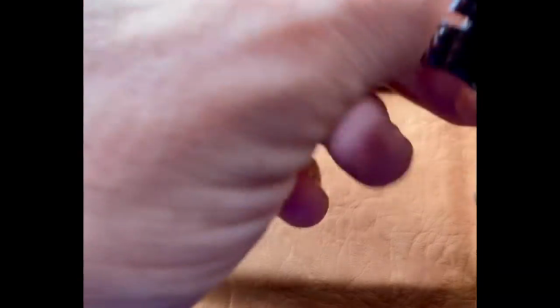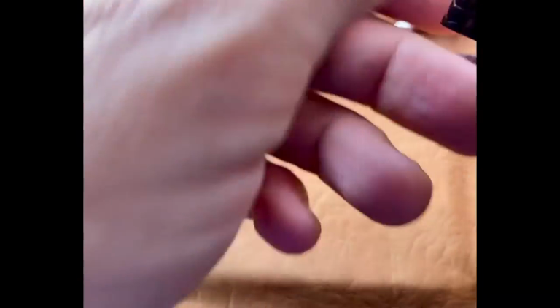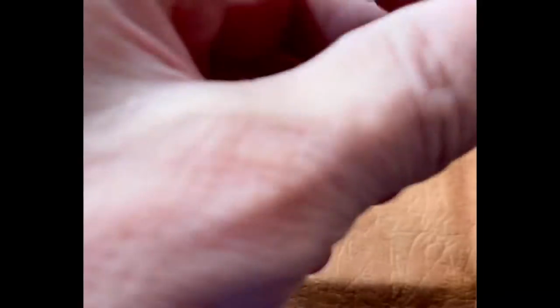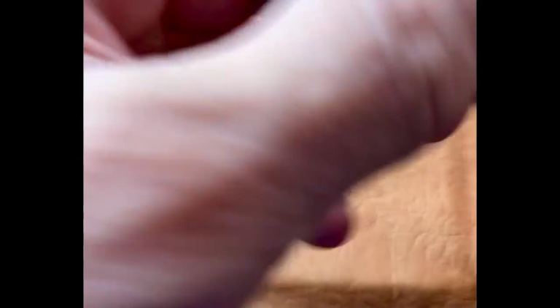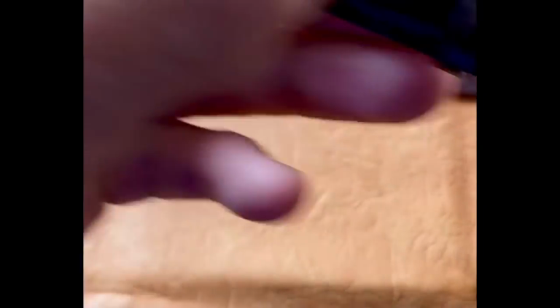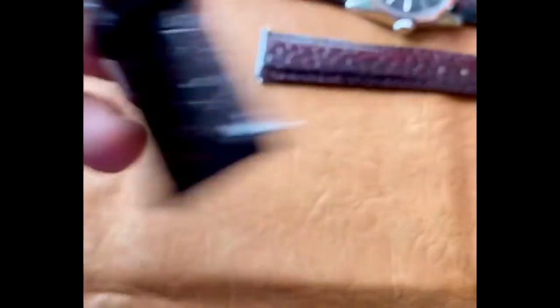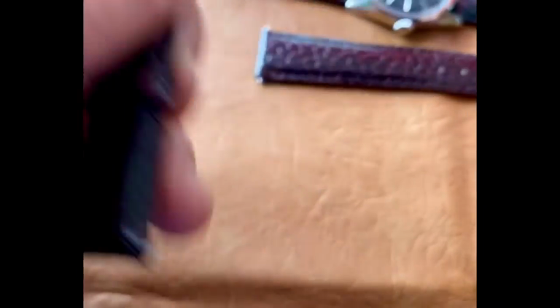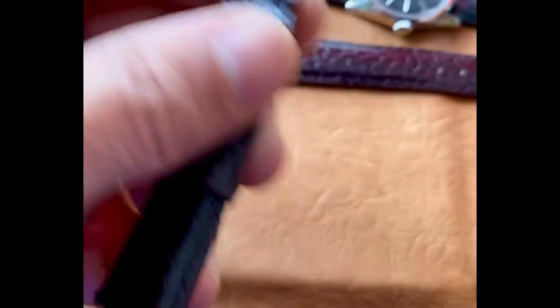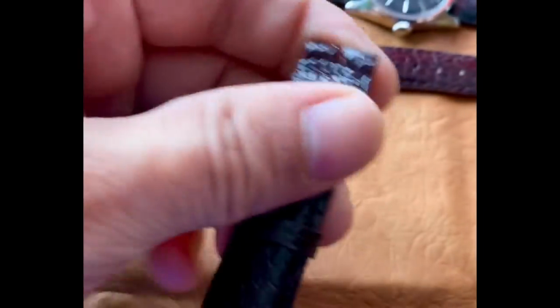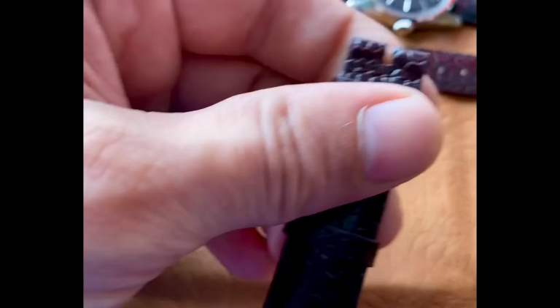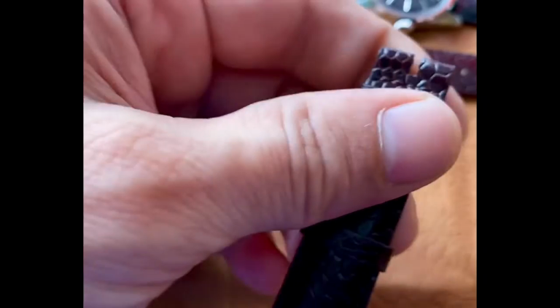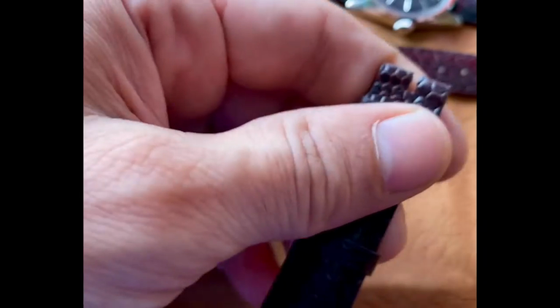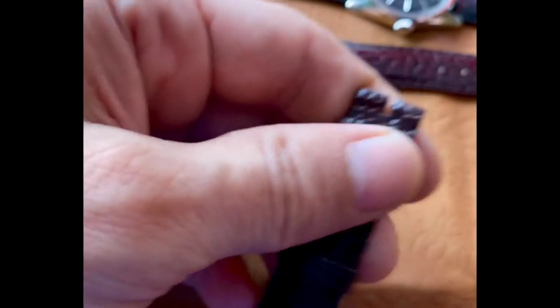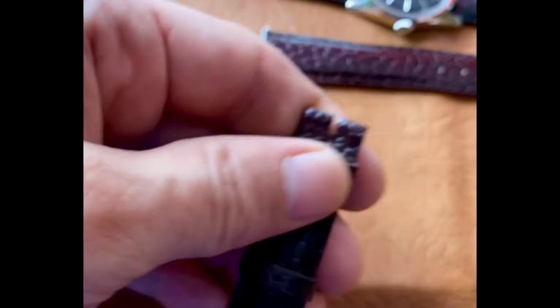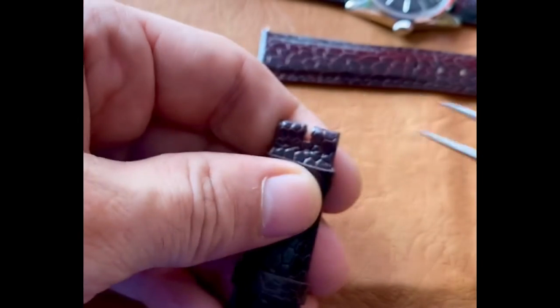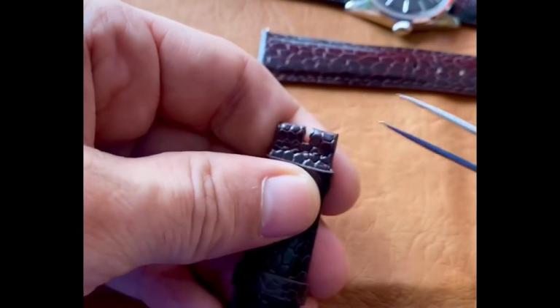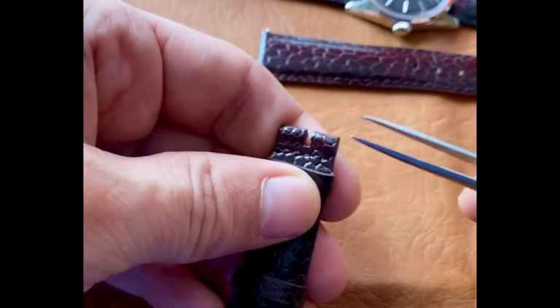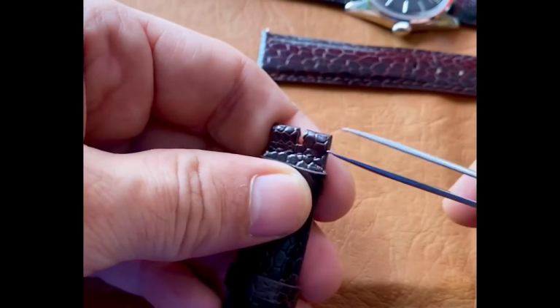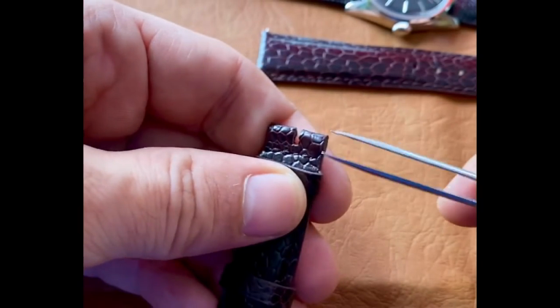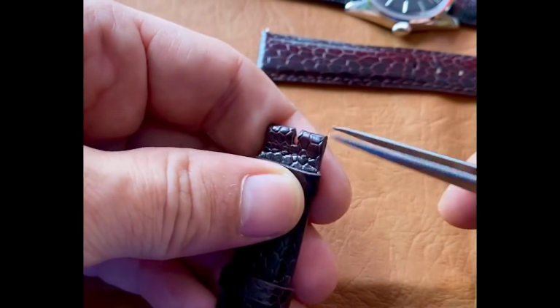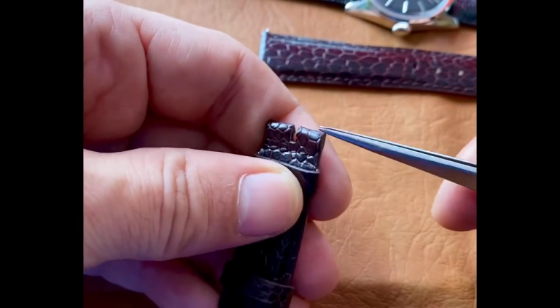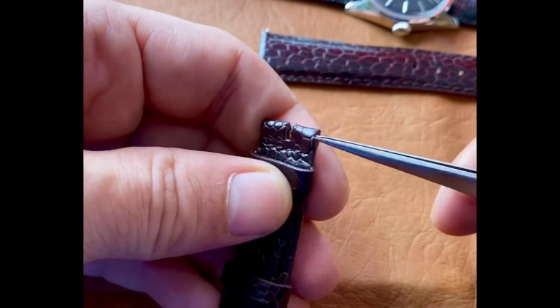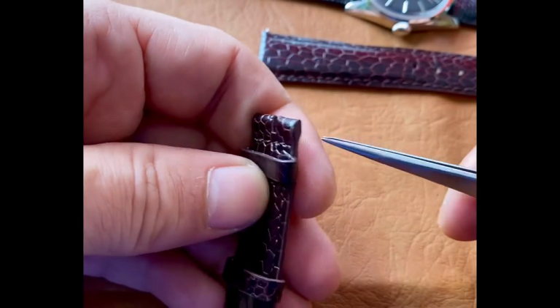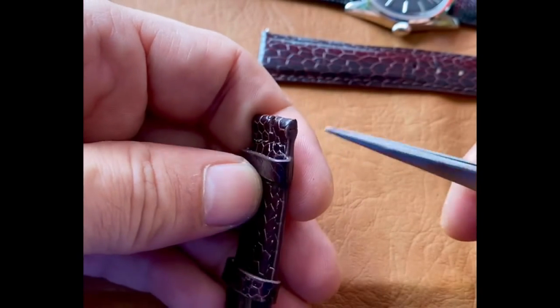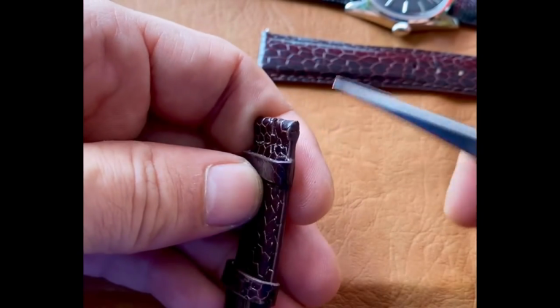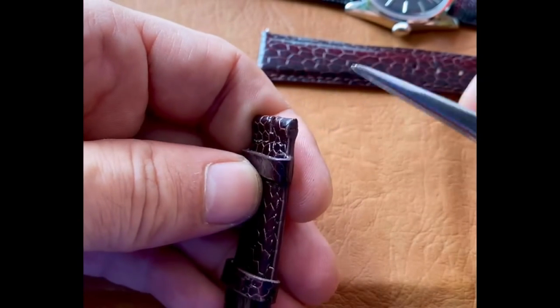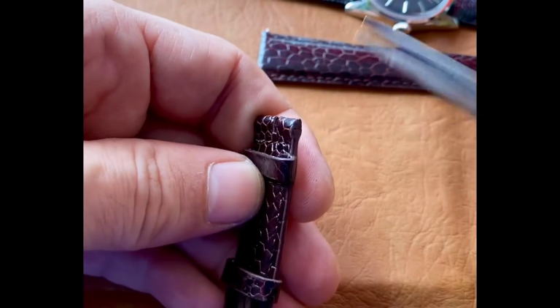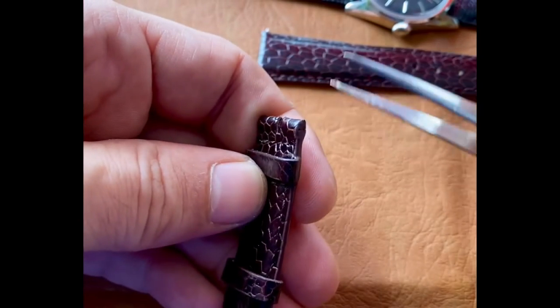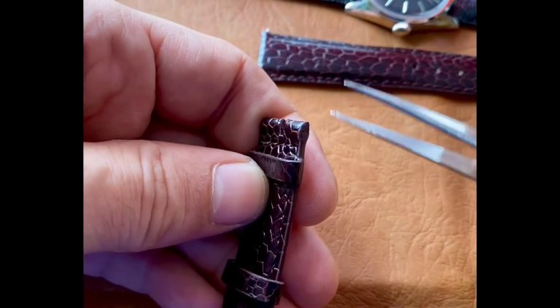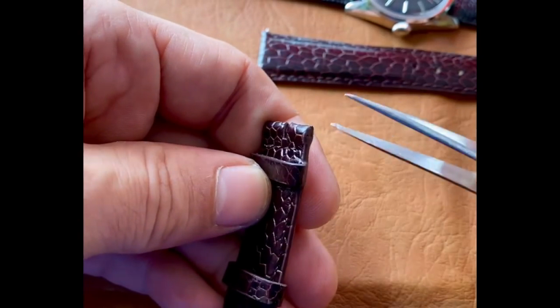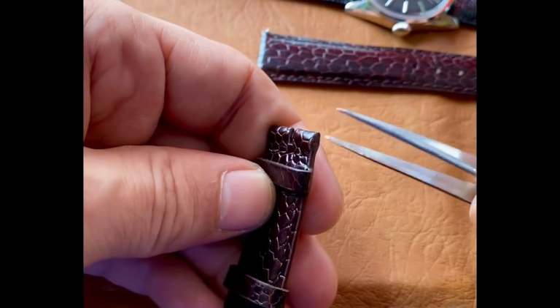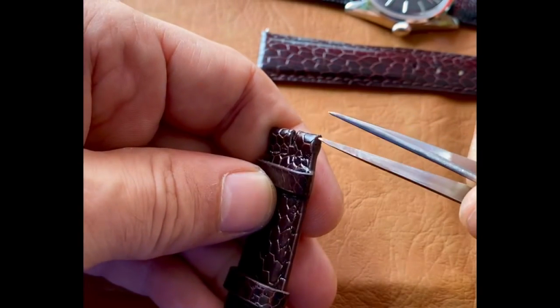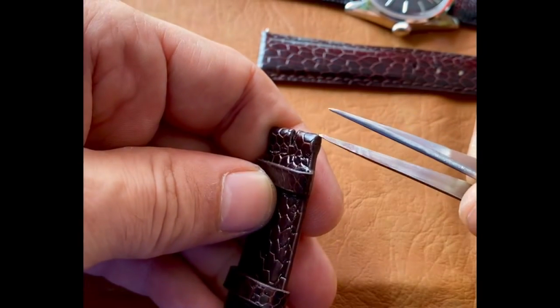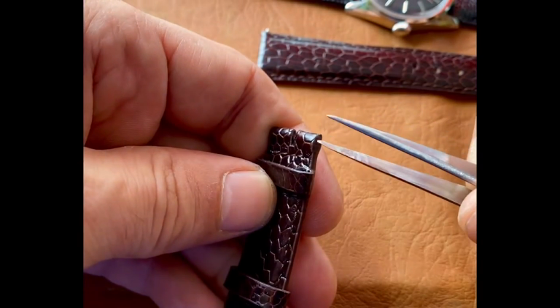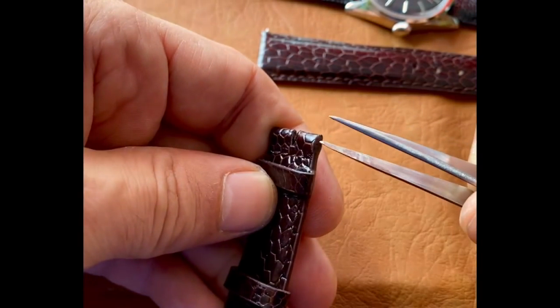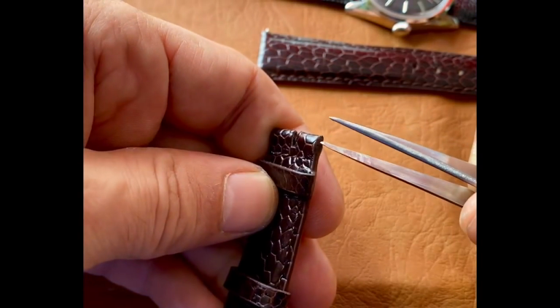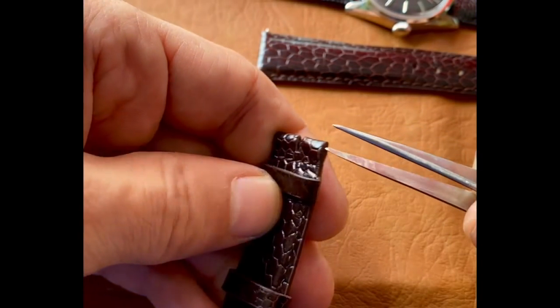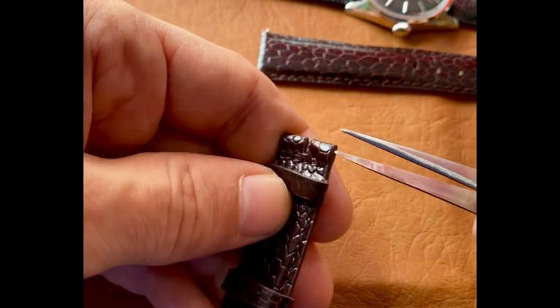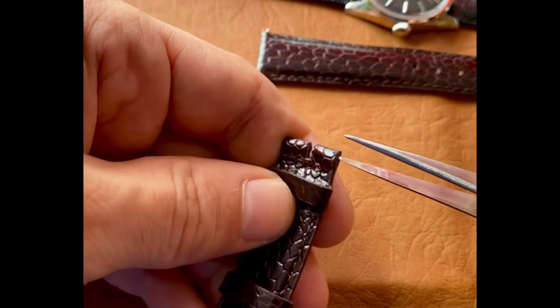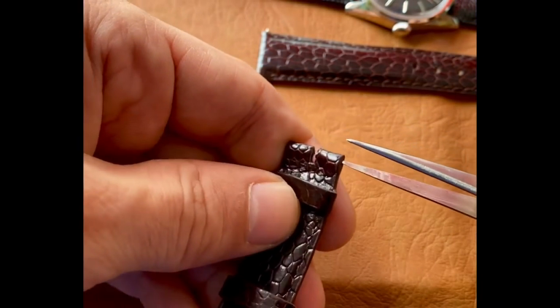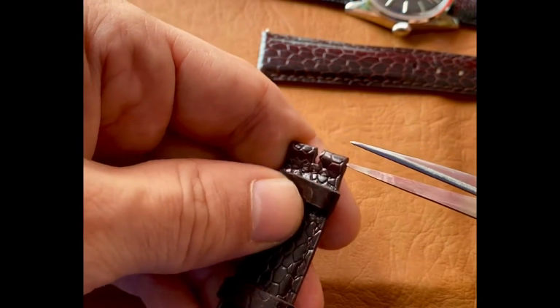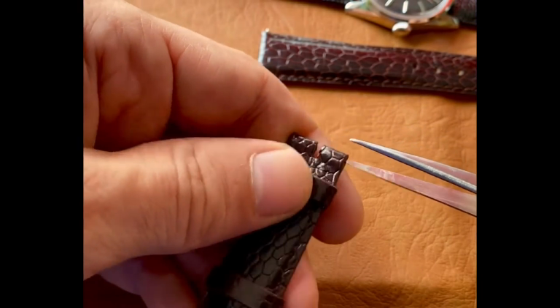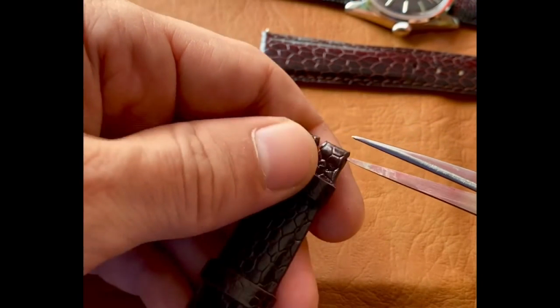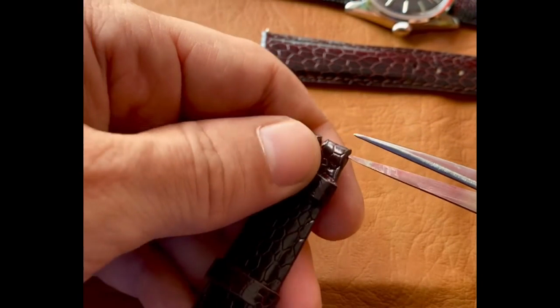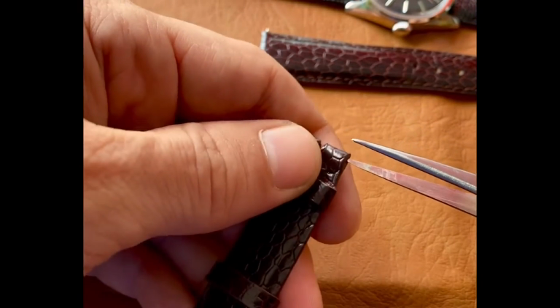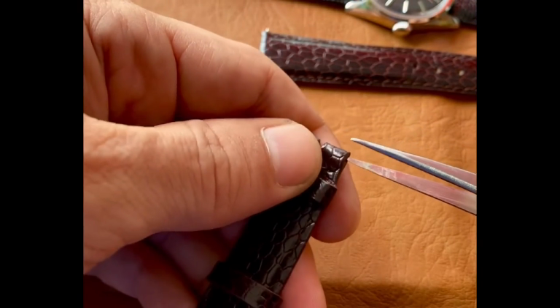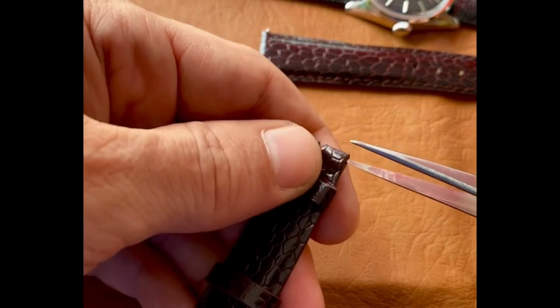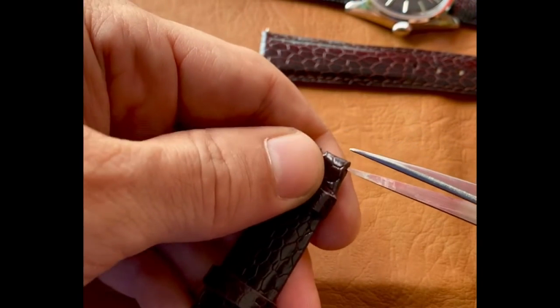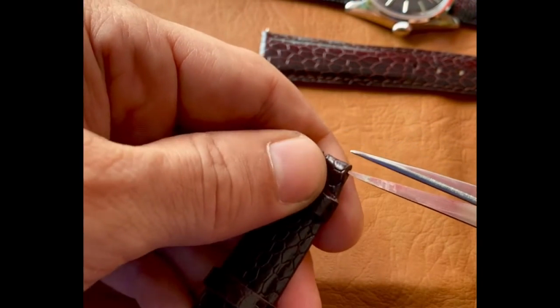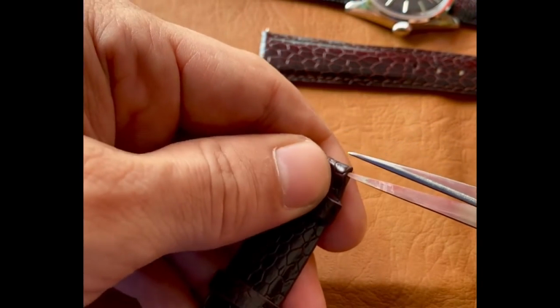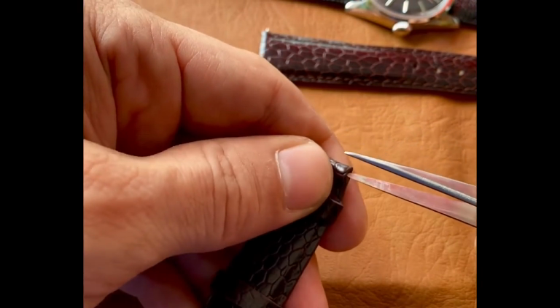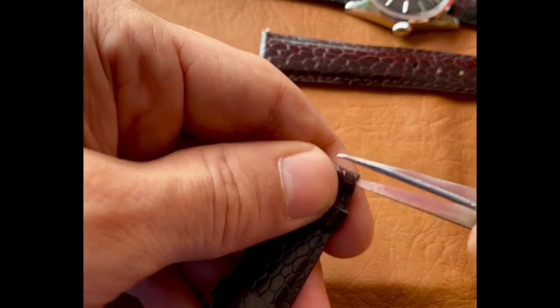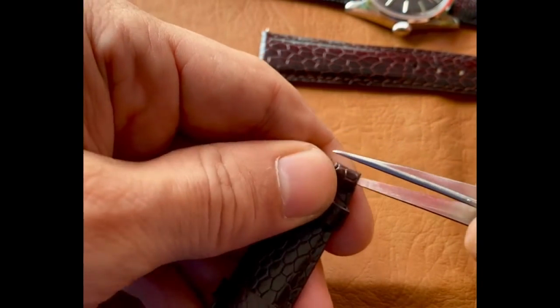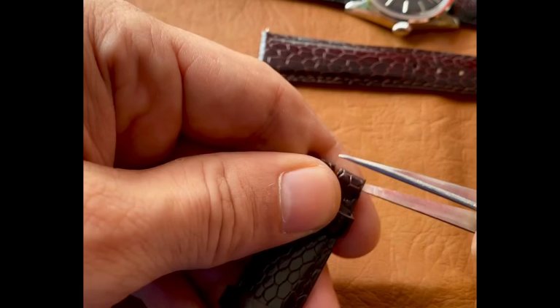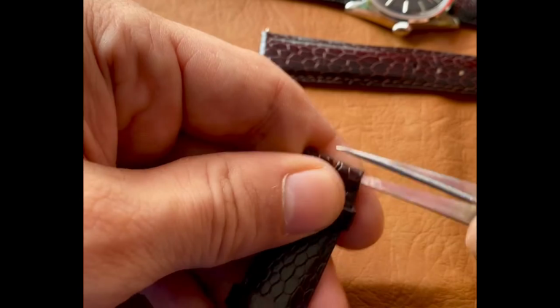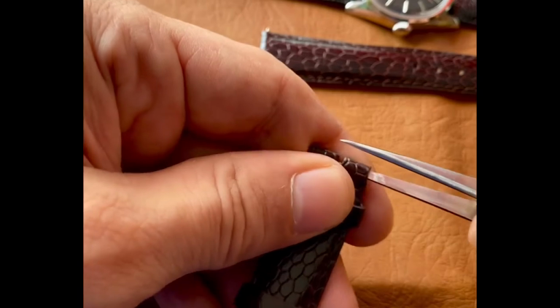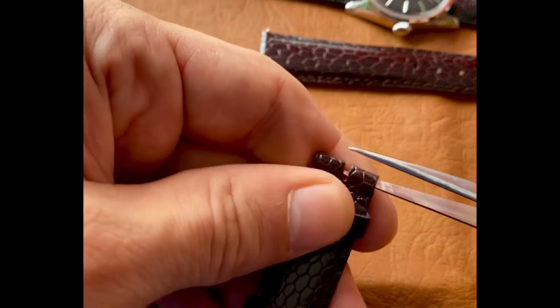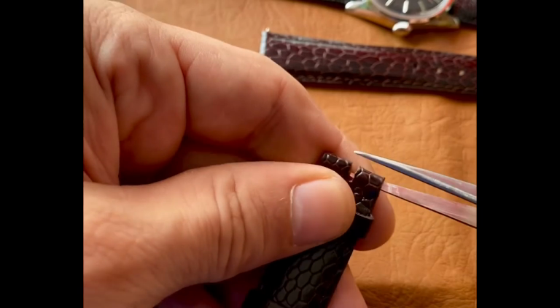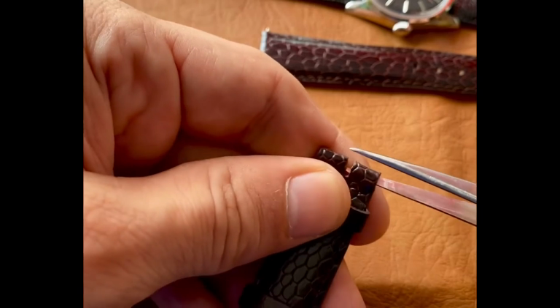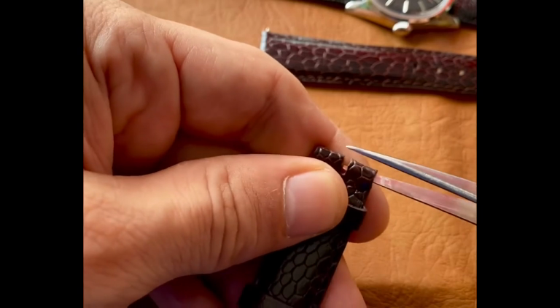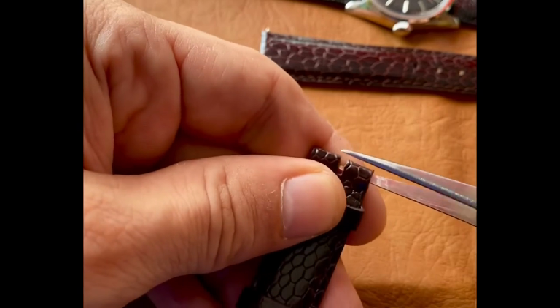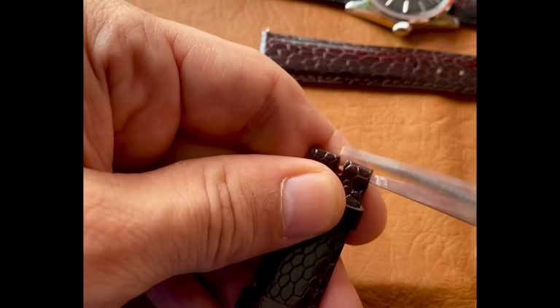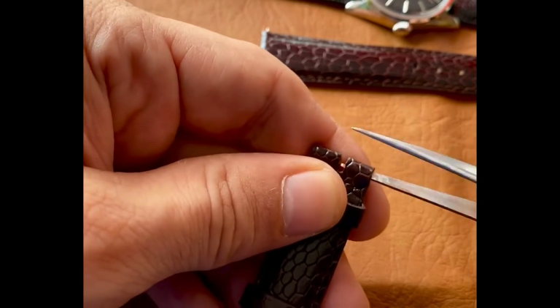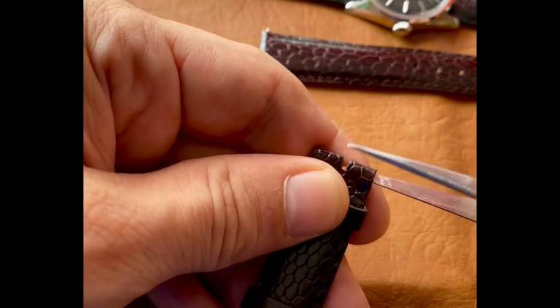Pro tip: make sure you move the watch head away when you're using any type of tools, just in case you drop the tool.